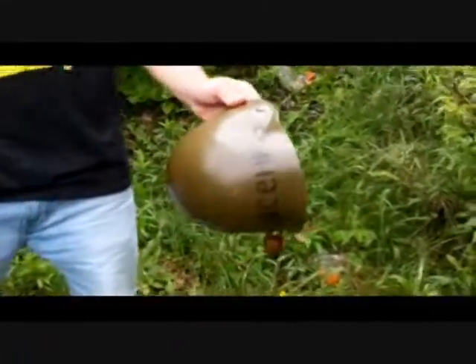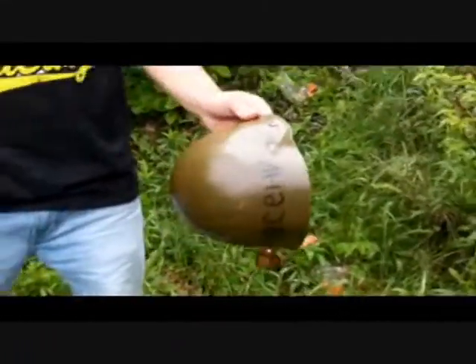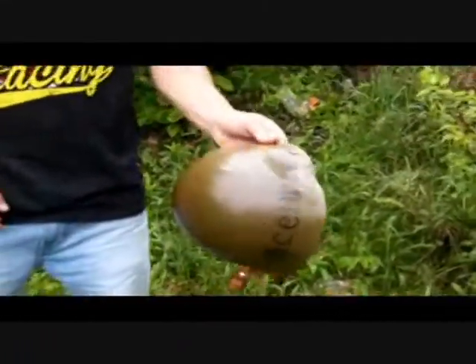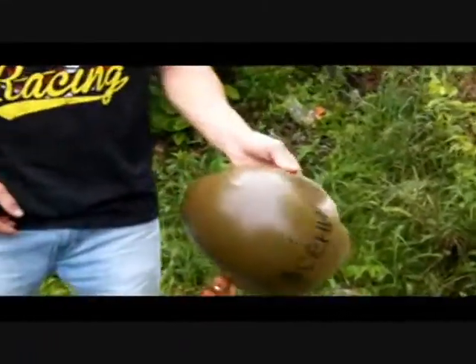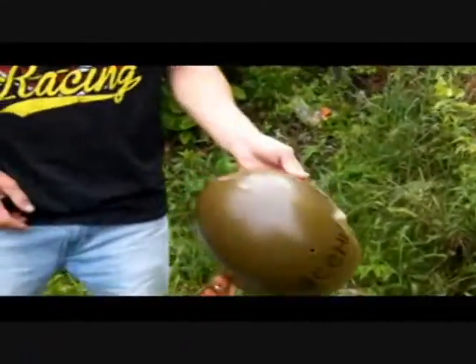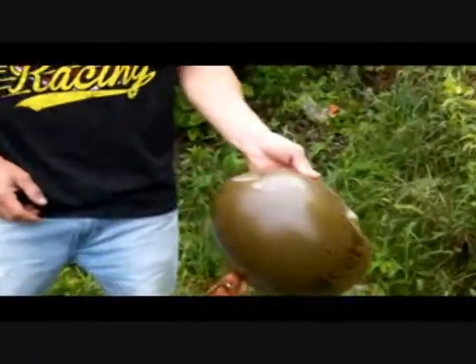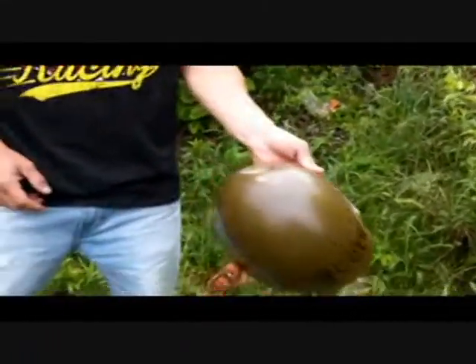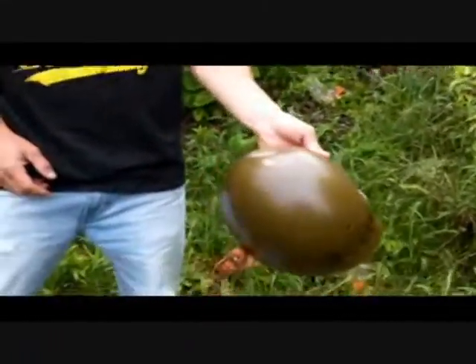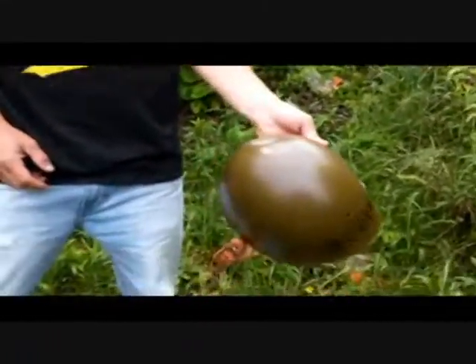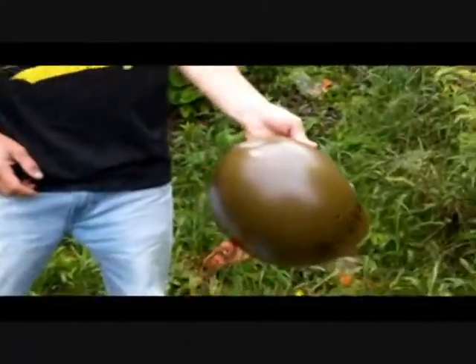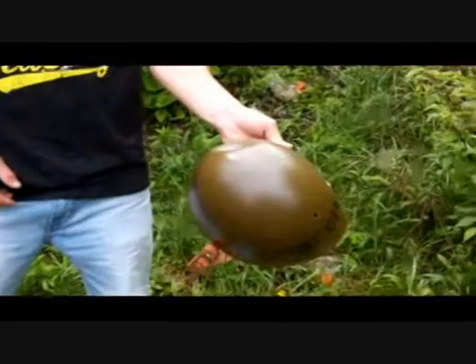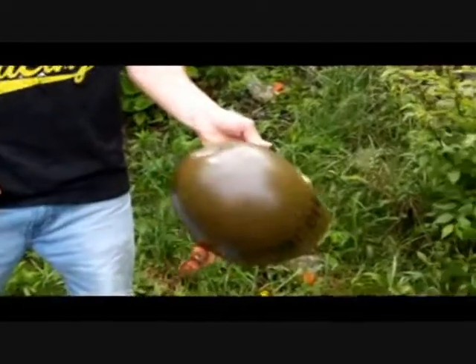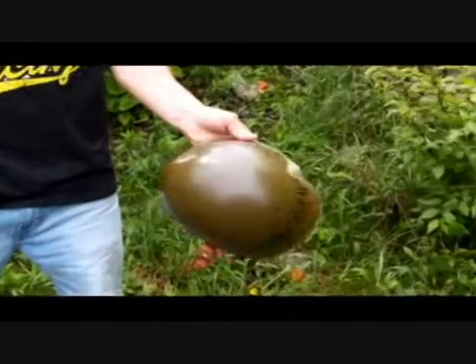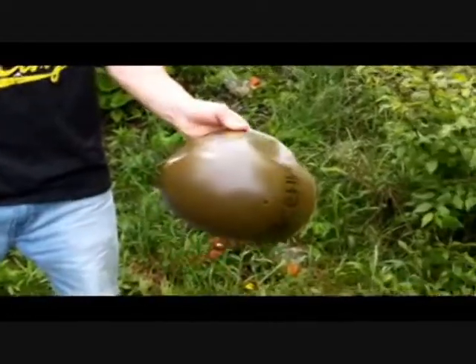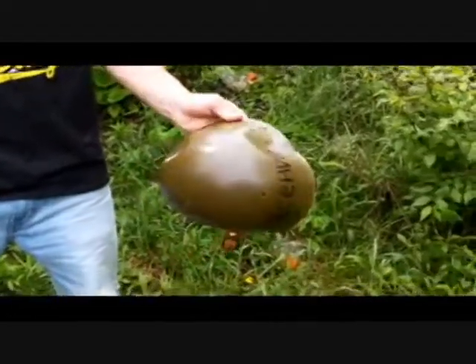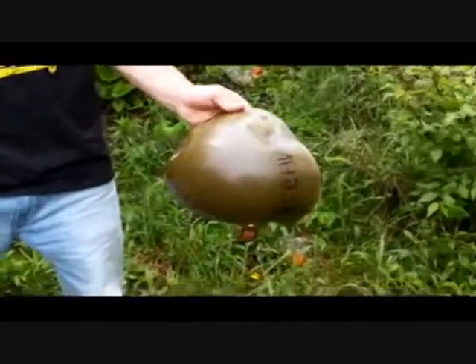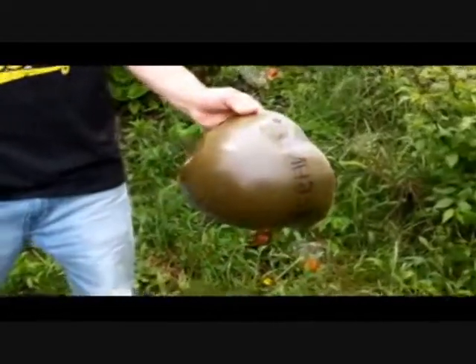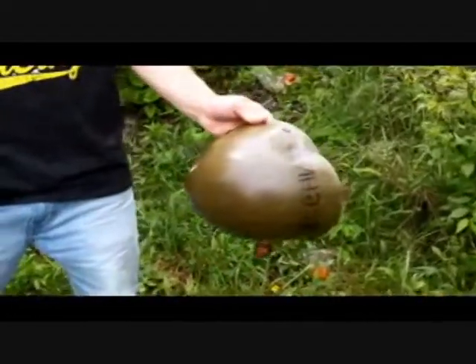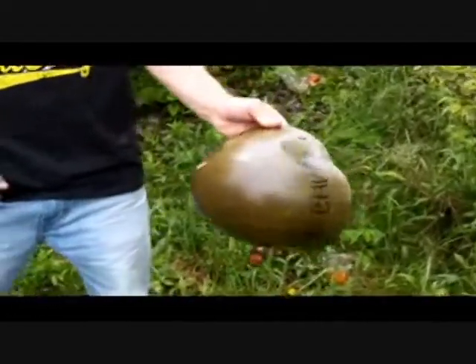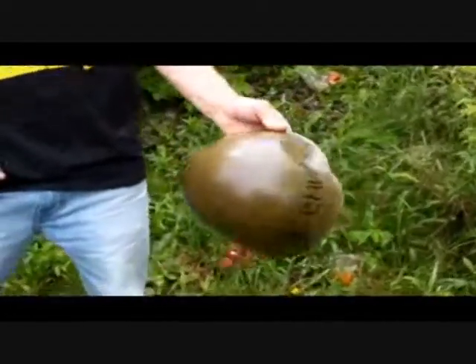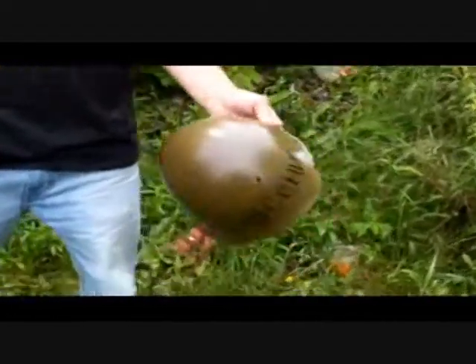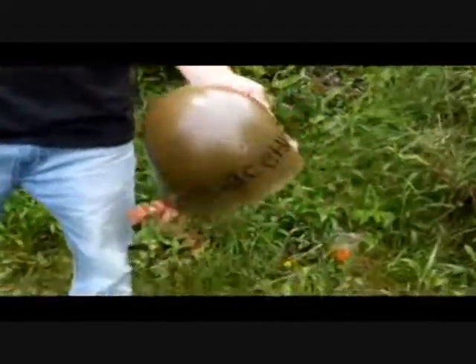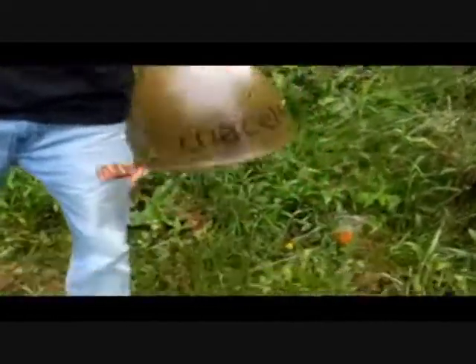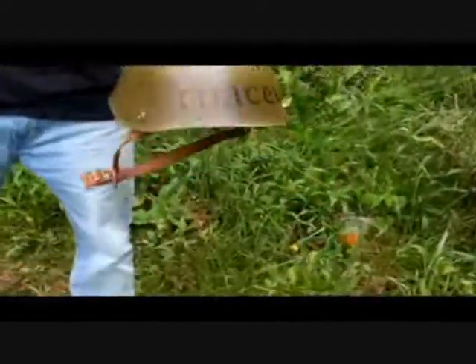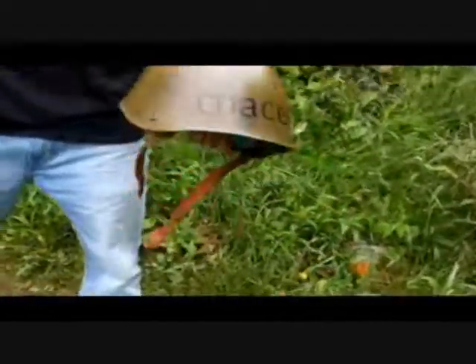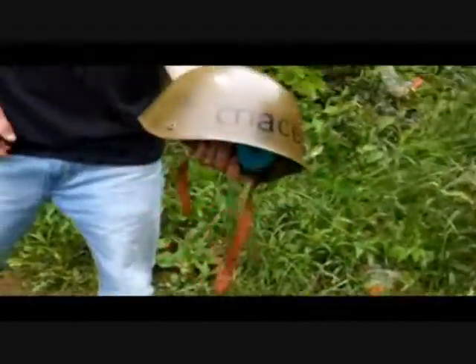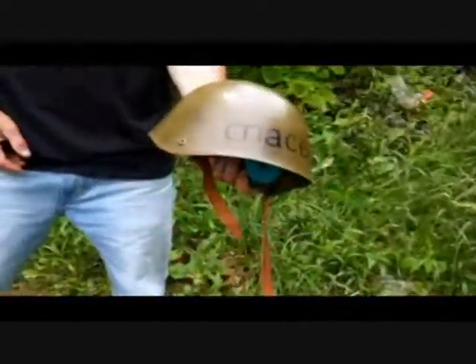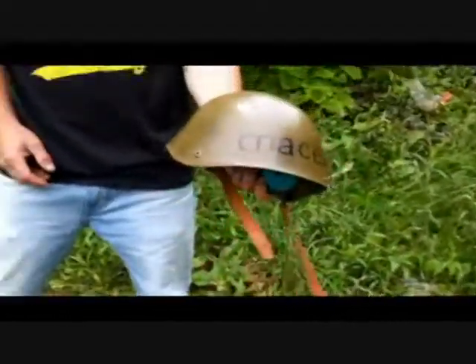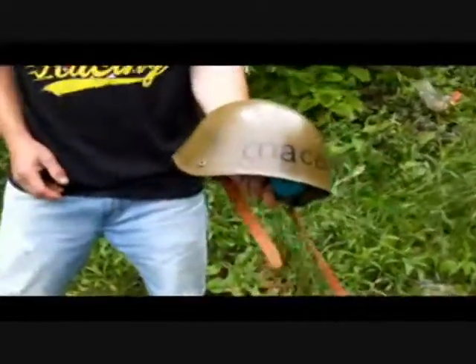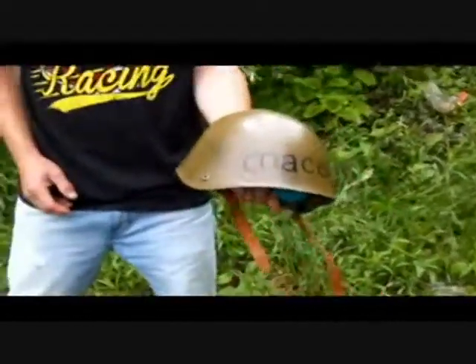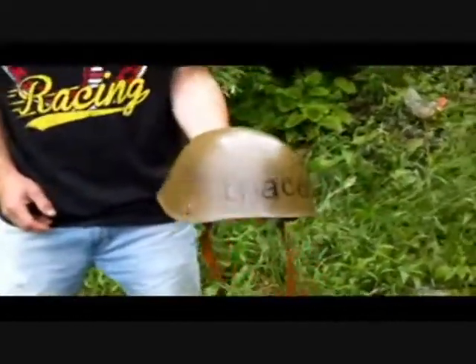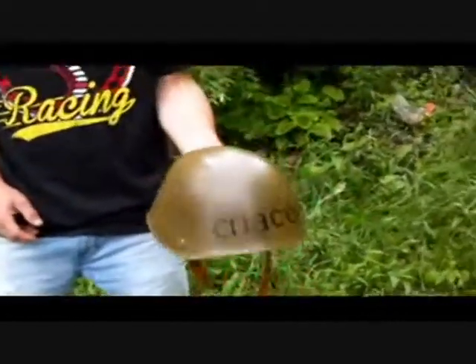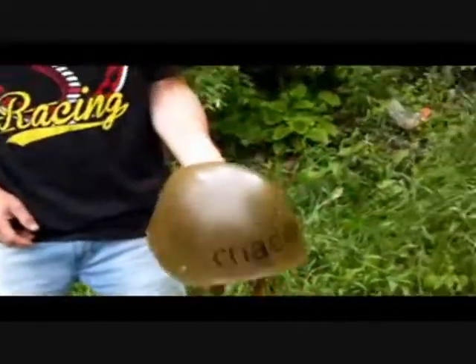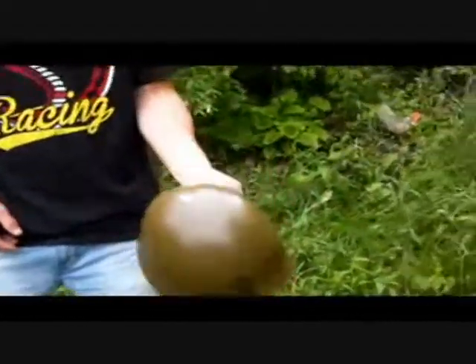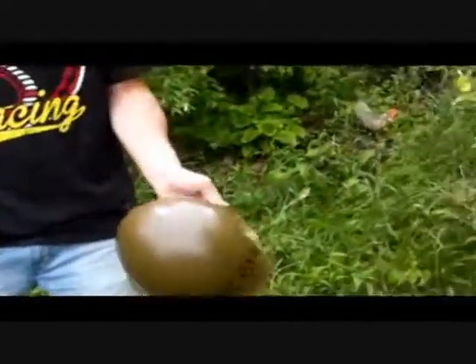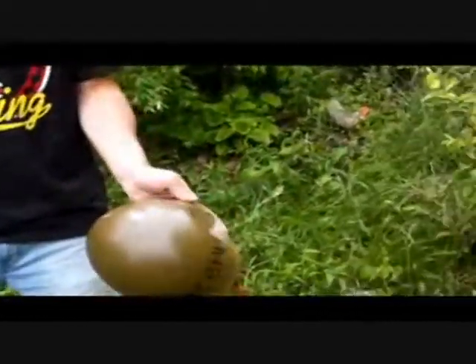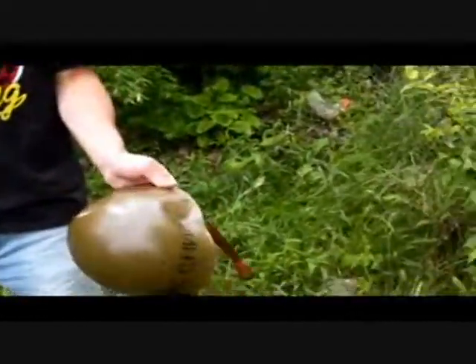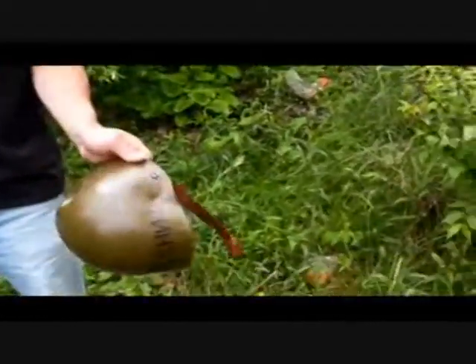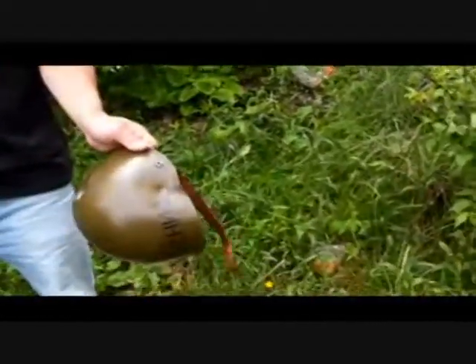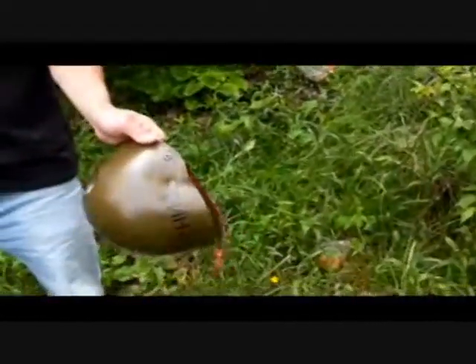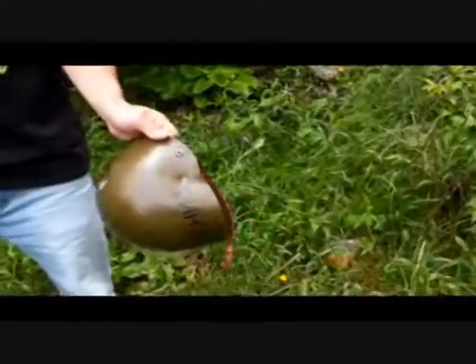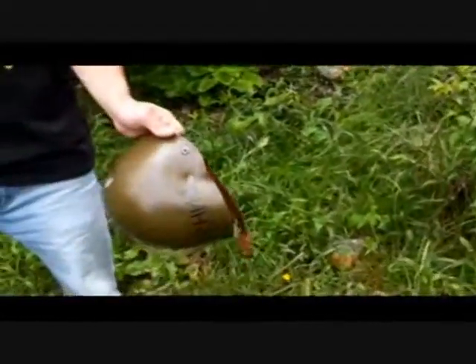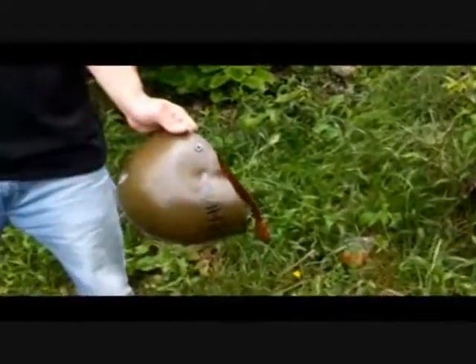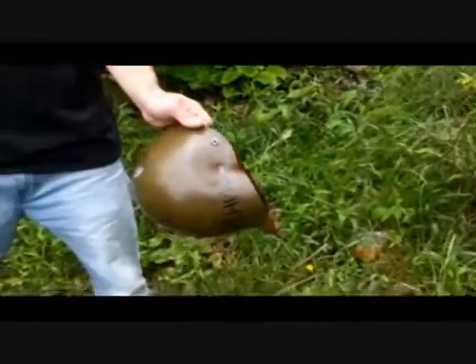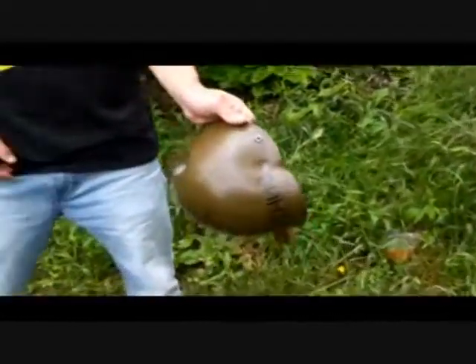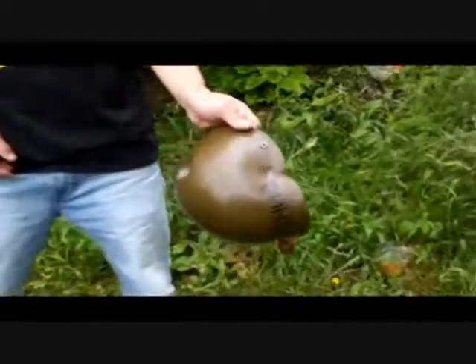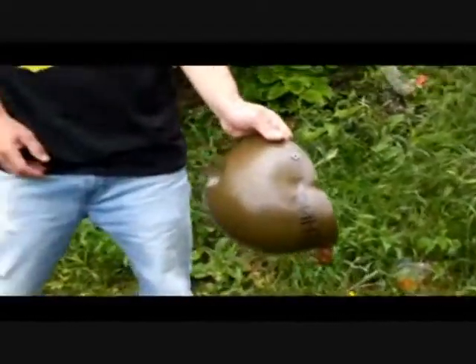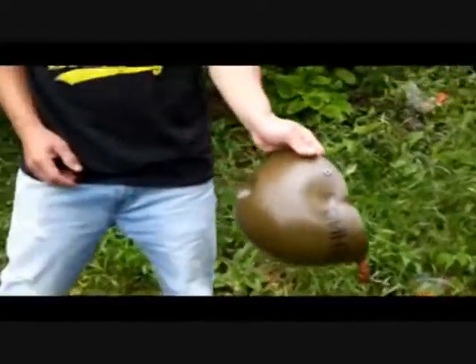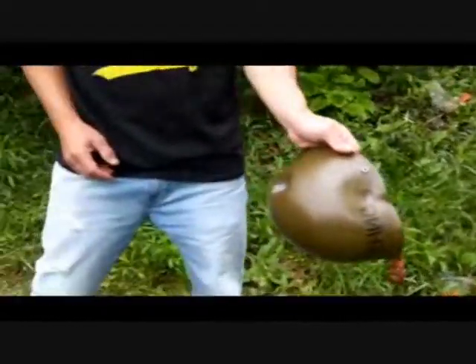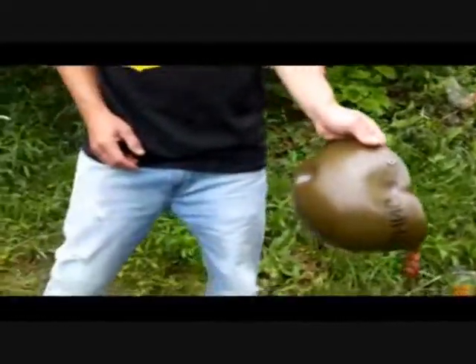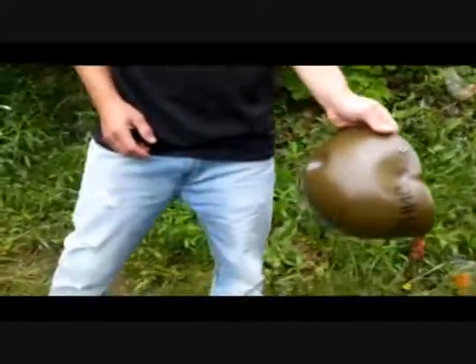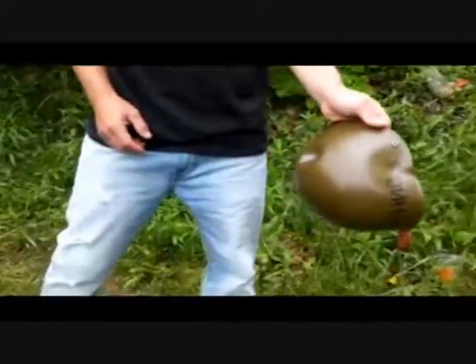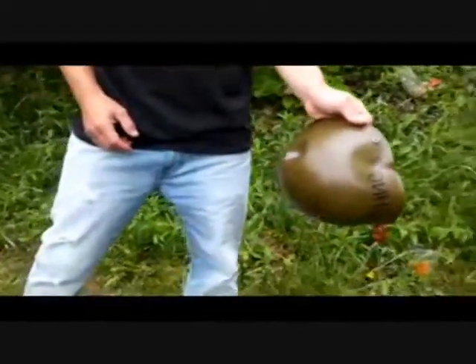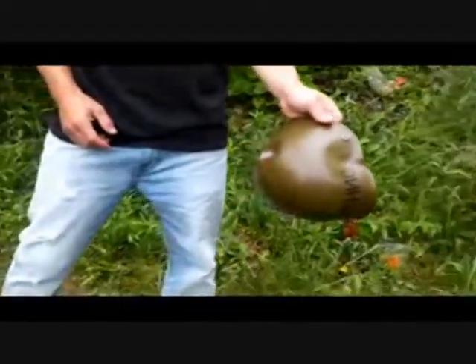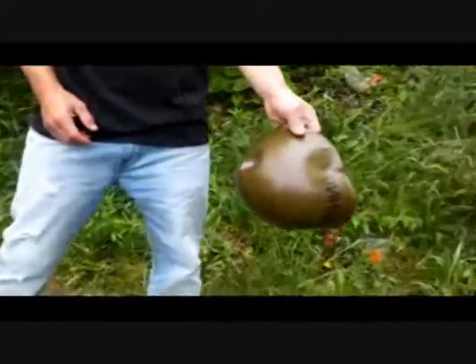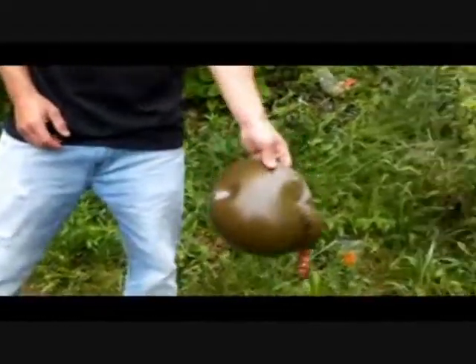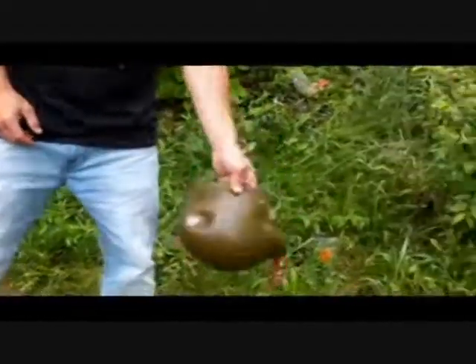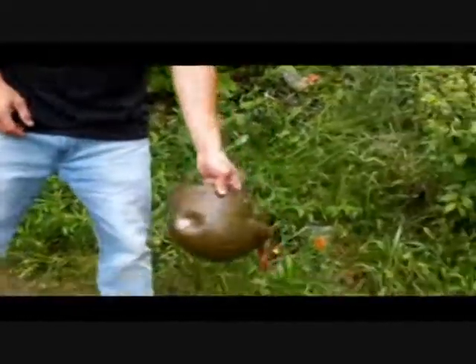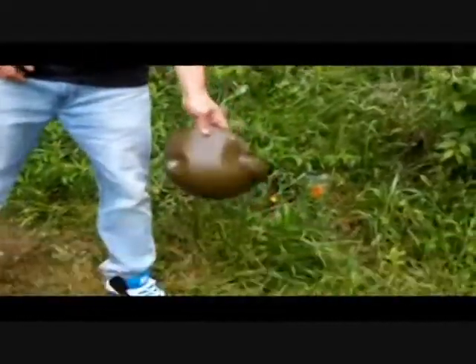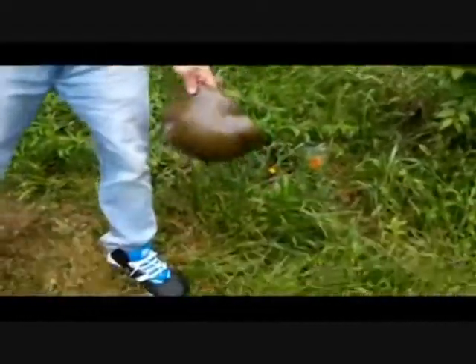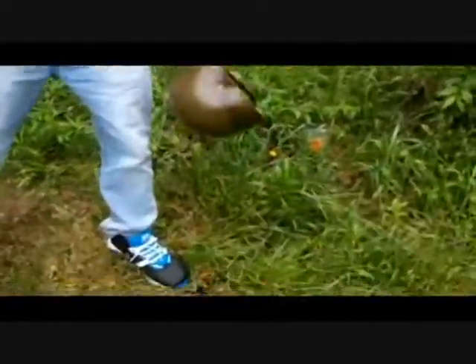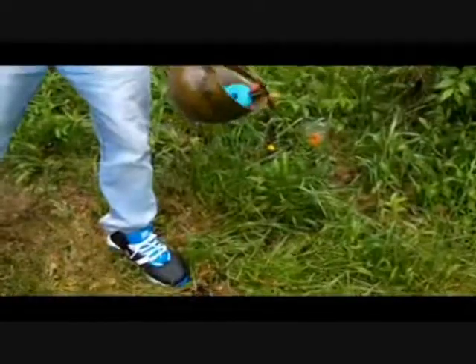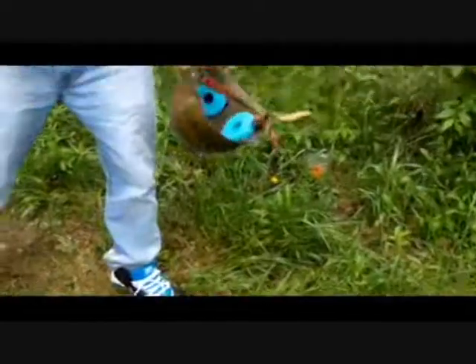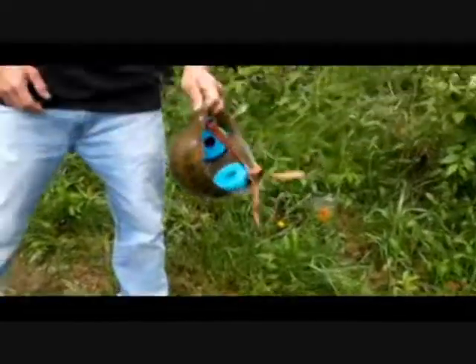Look at that, that's amazing. Awesome. A $10 helmet.